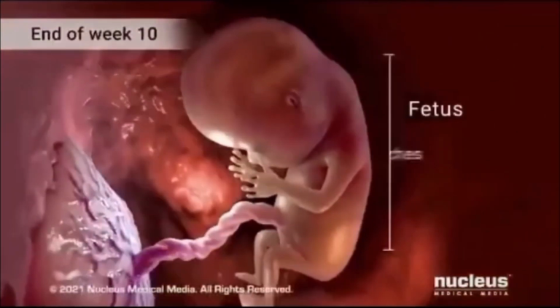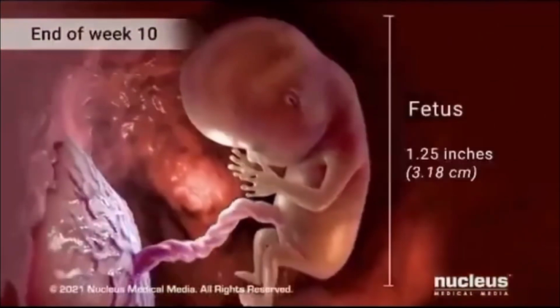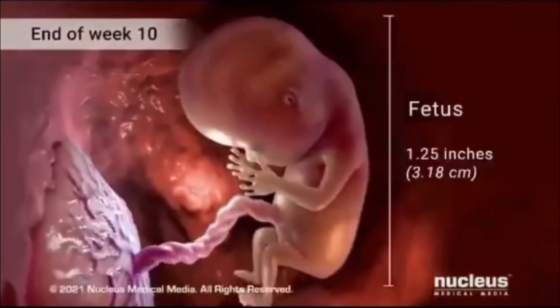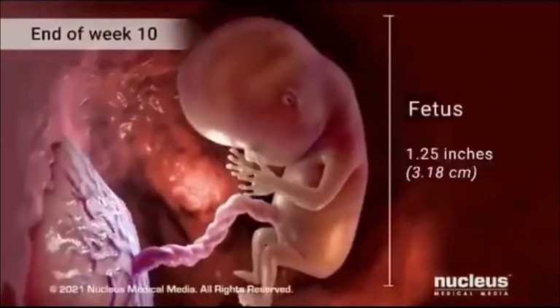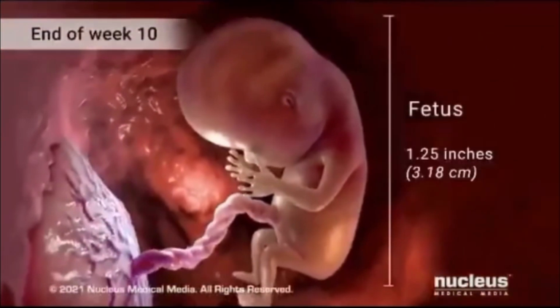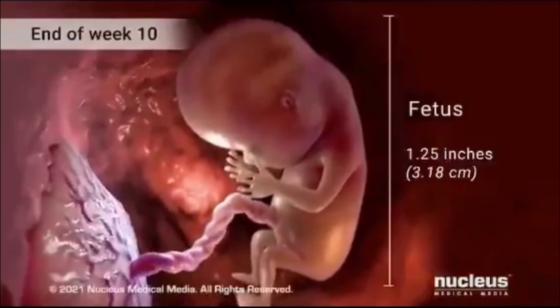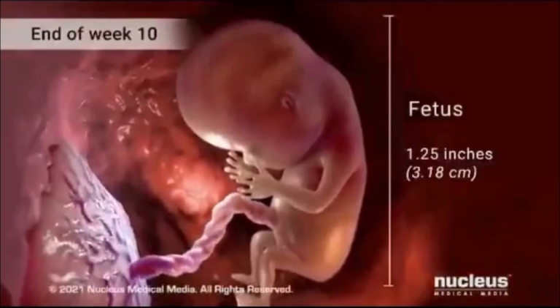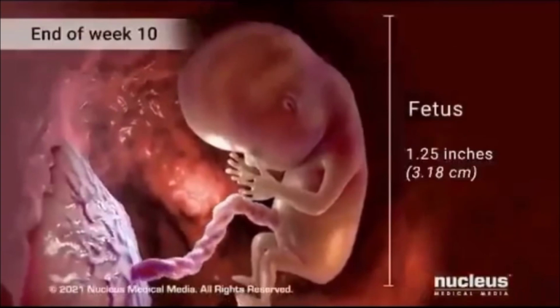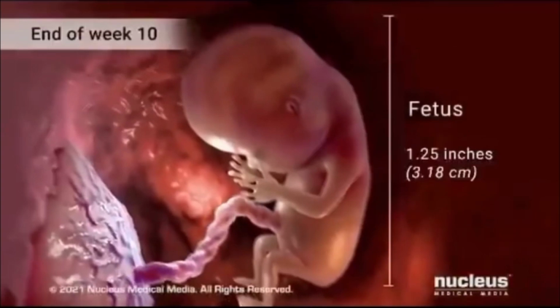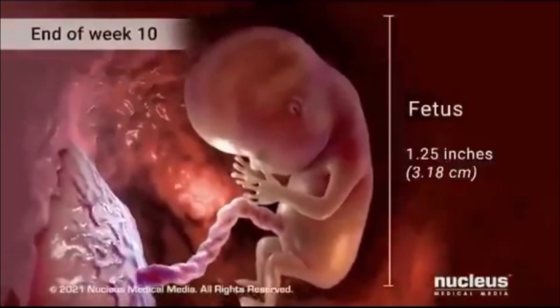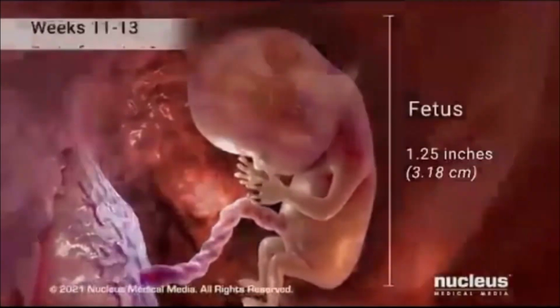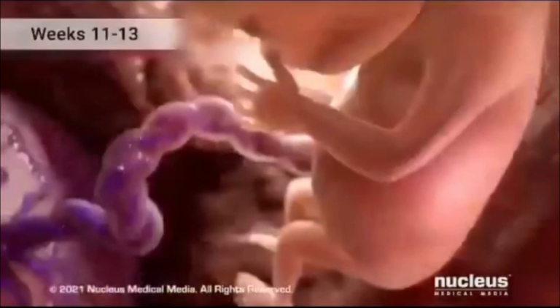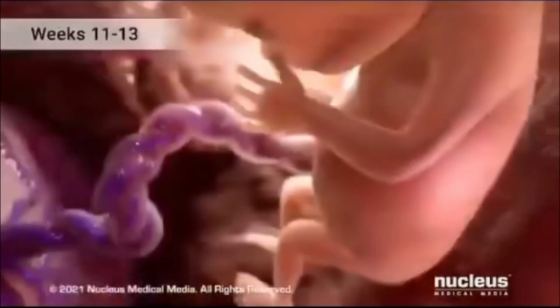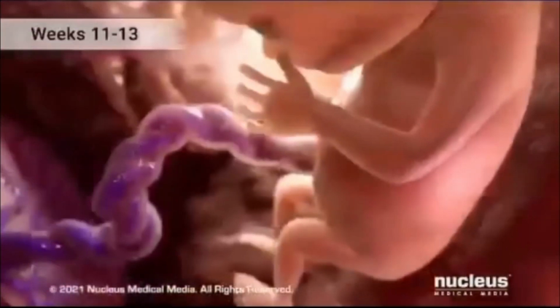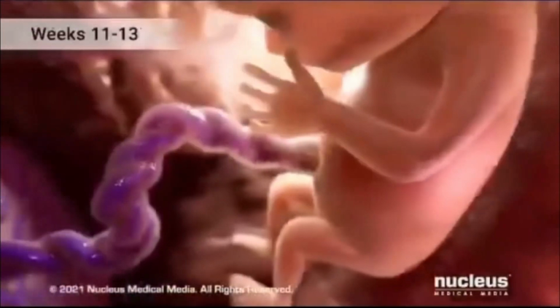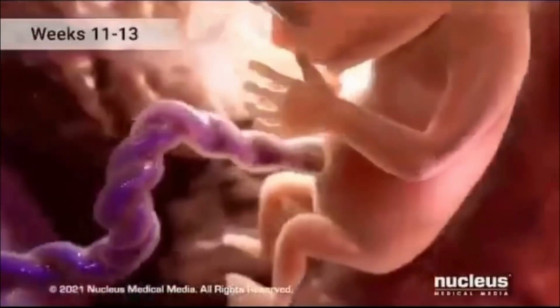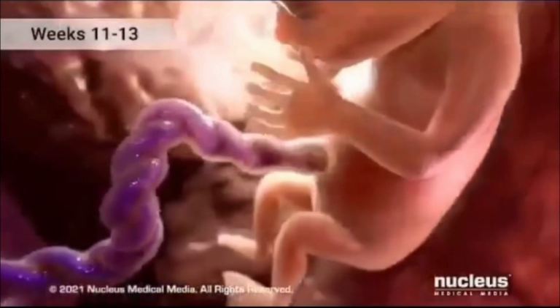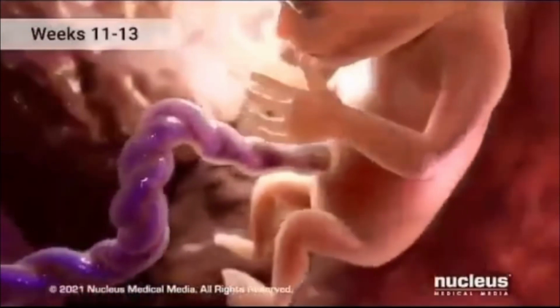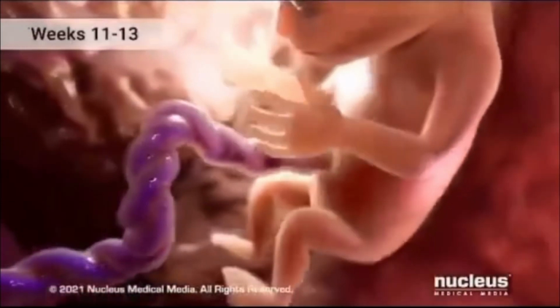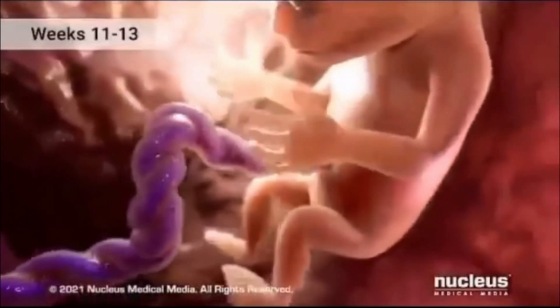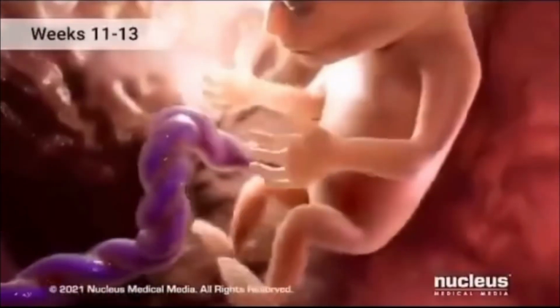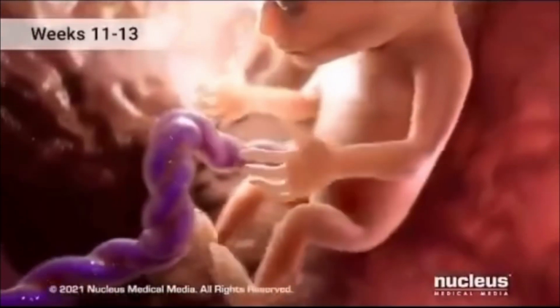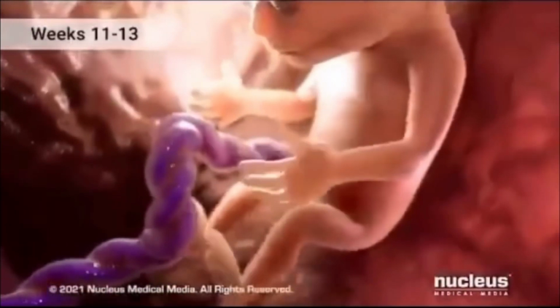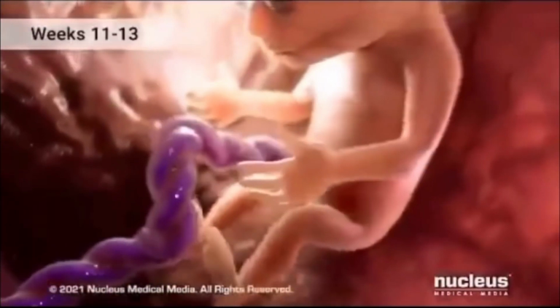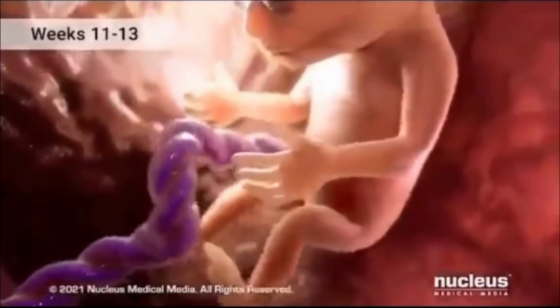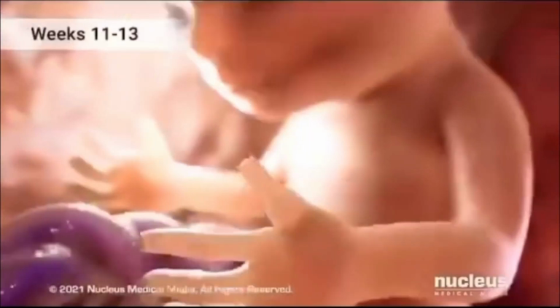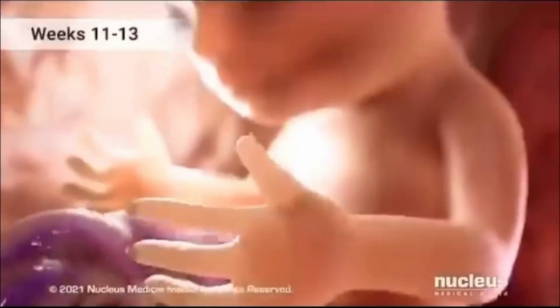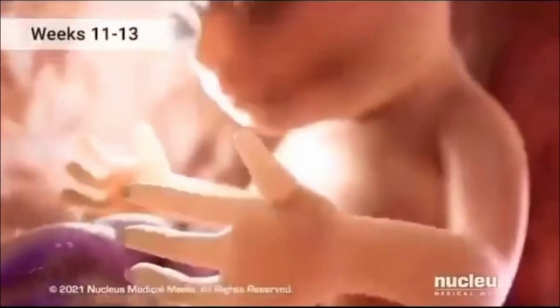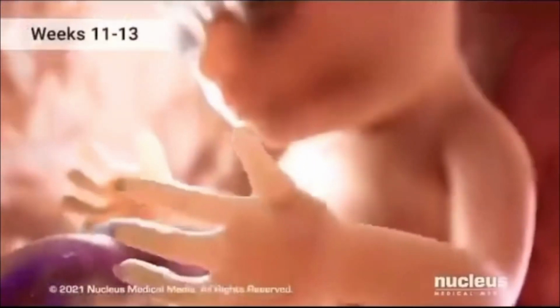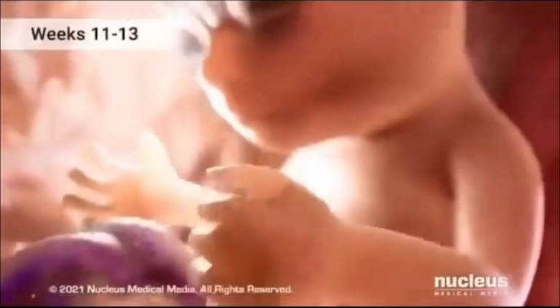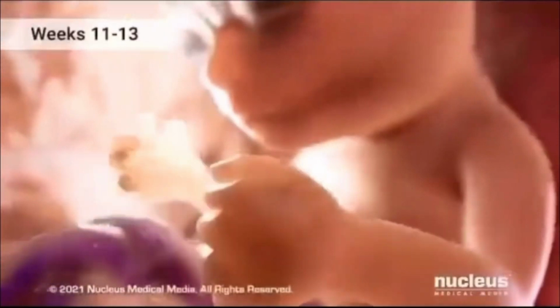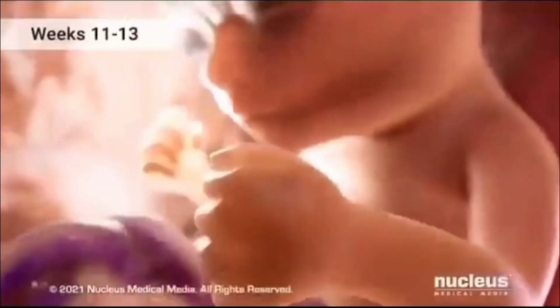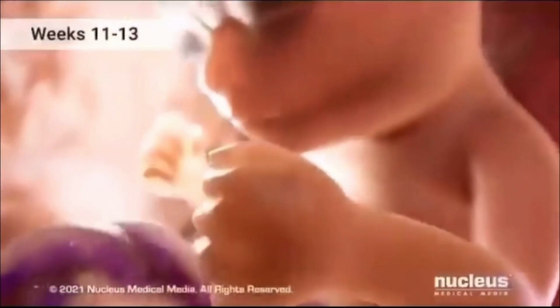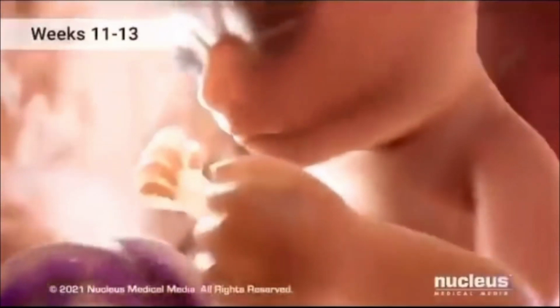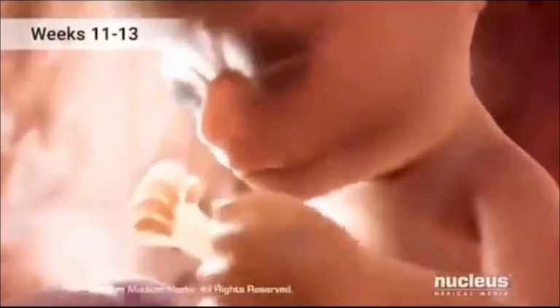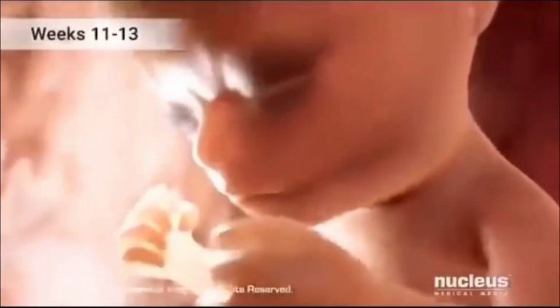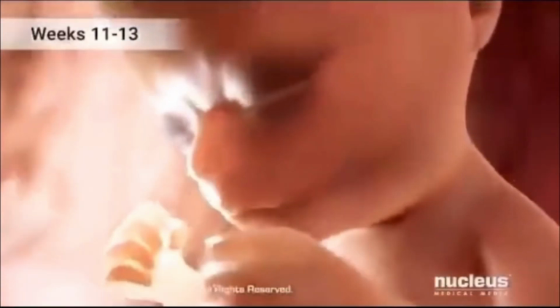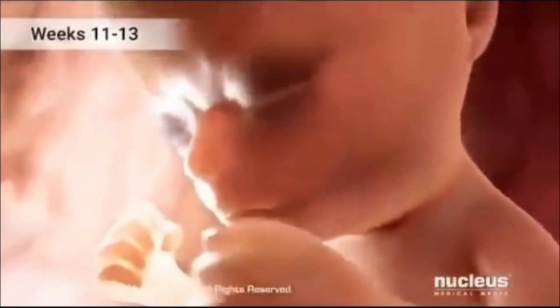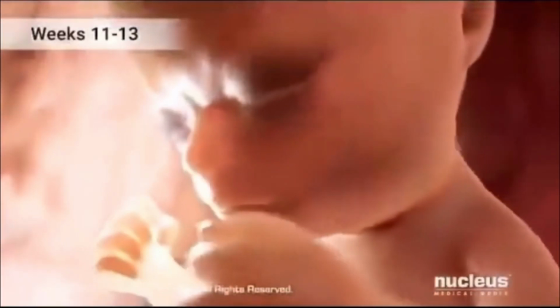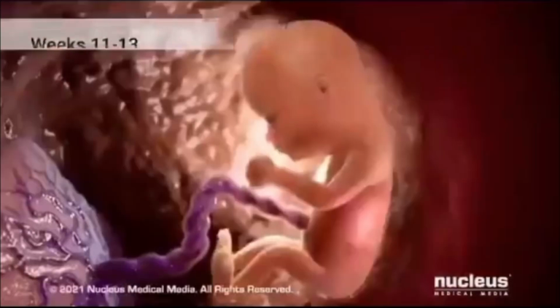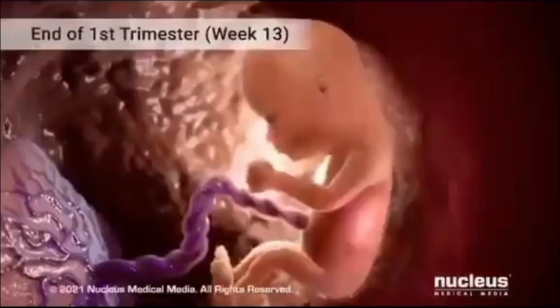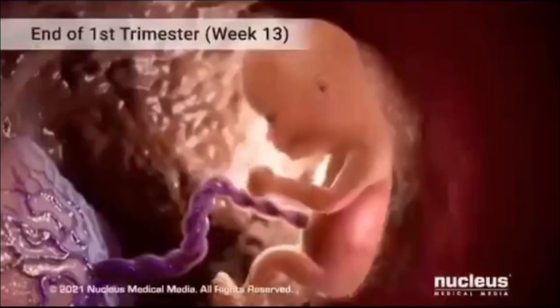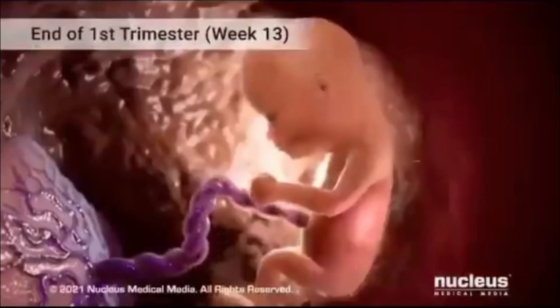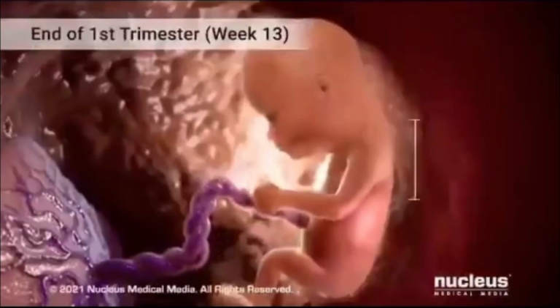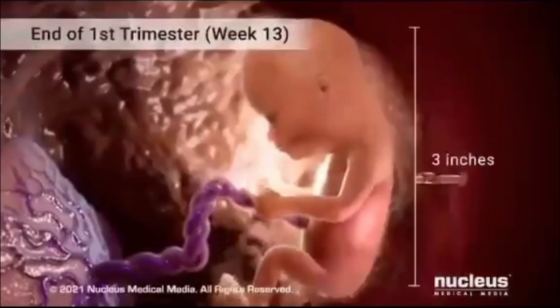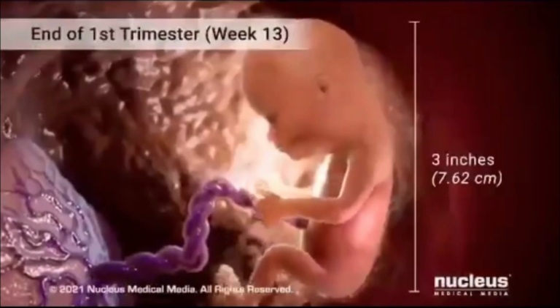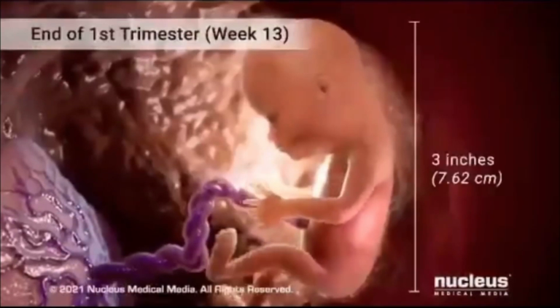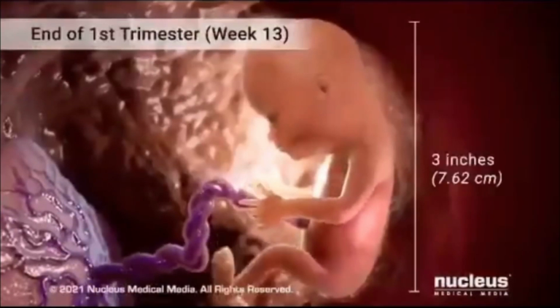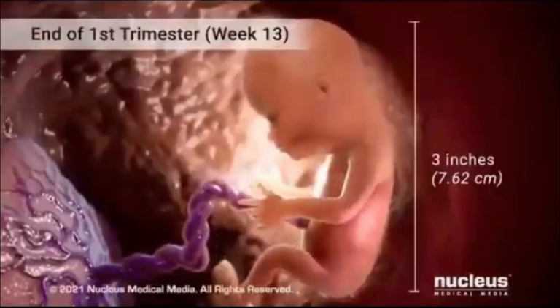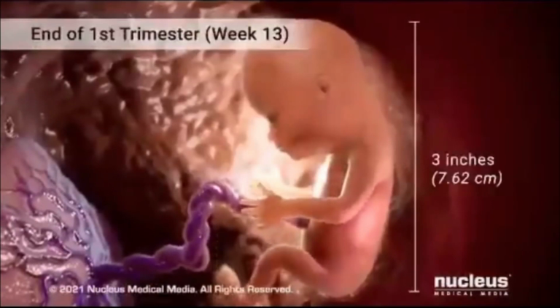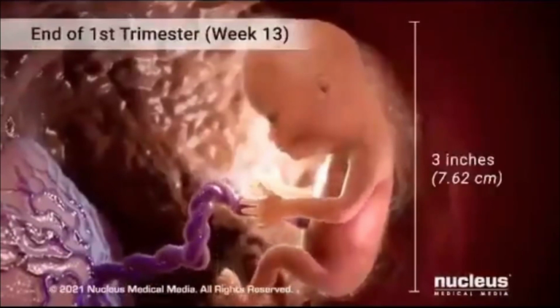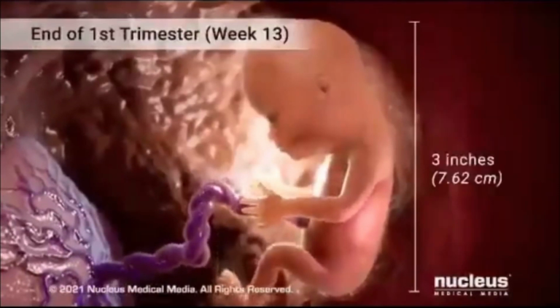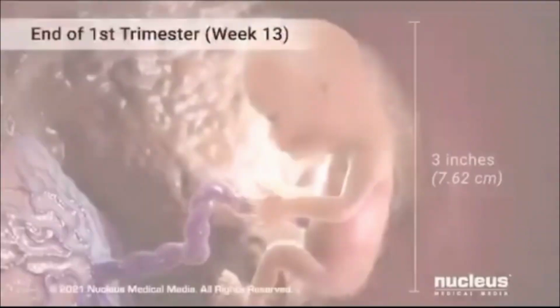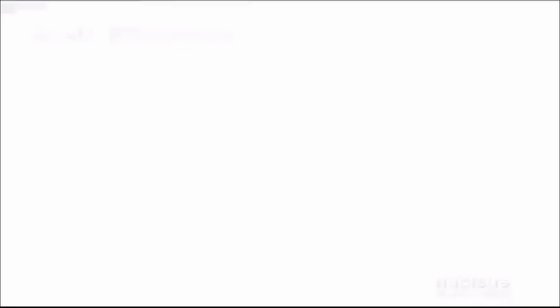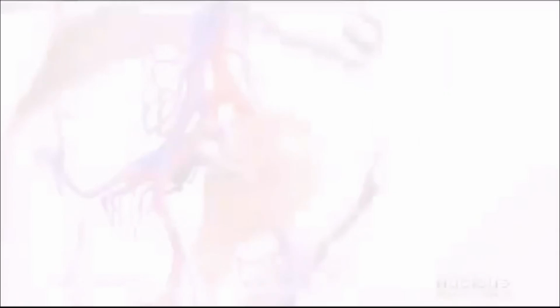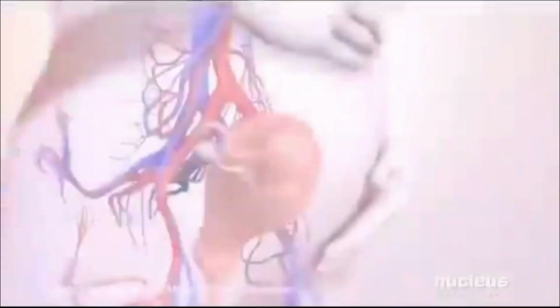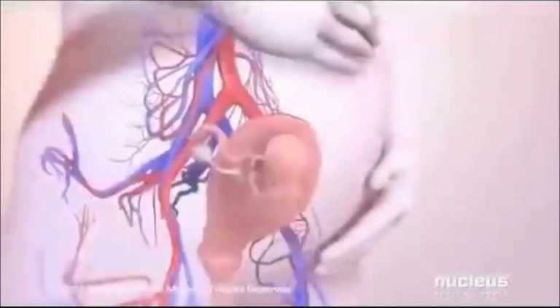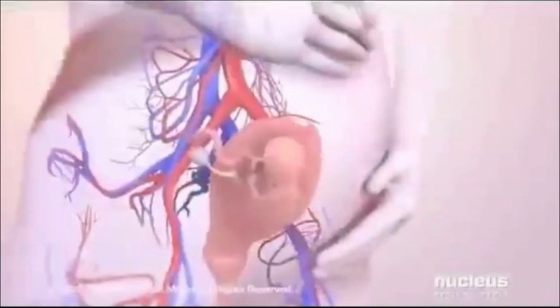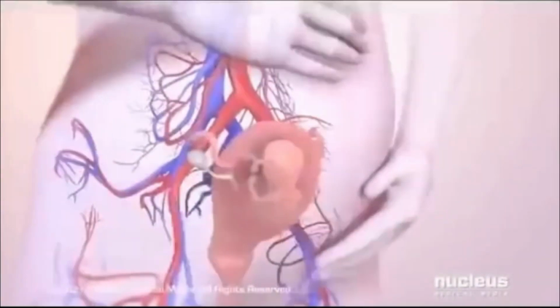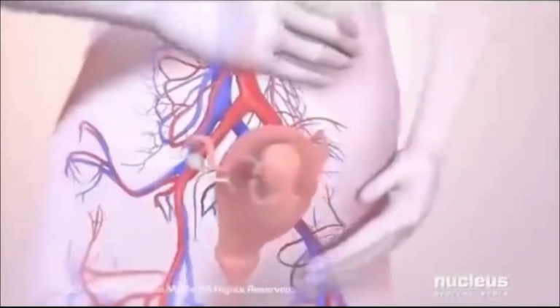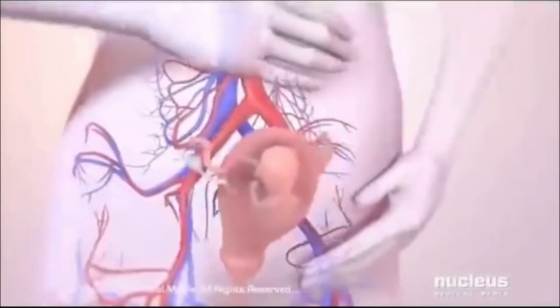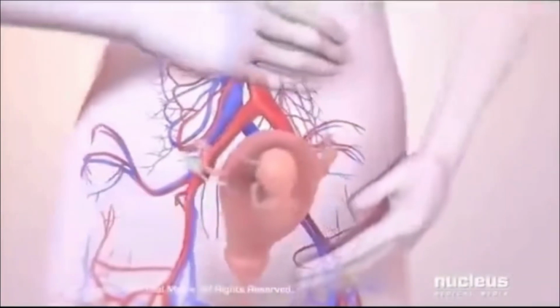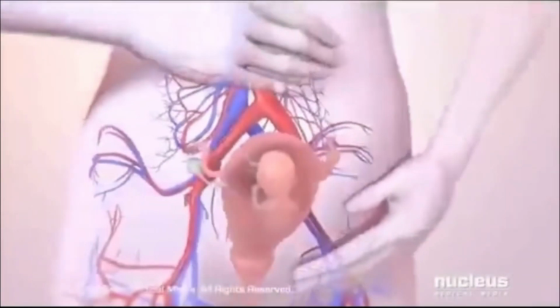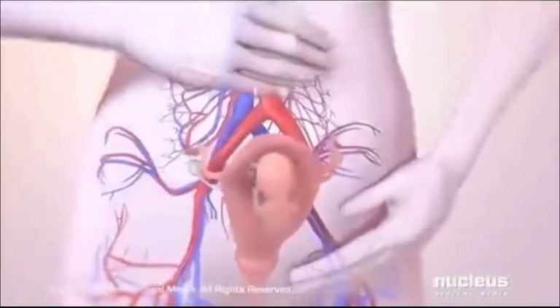Join us in this fascinating exploration of the wondrous transformation that brings life into being.